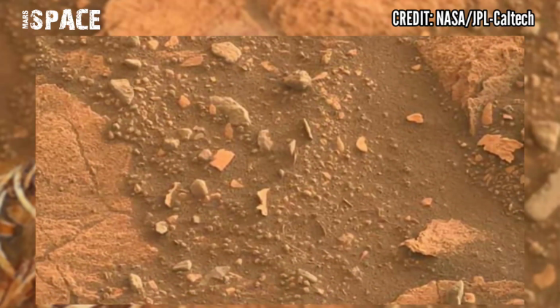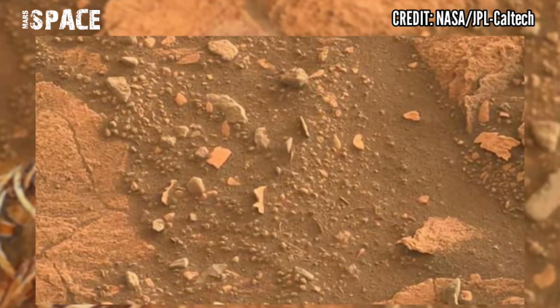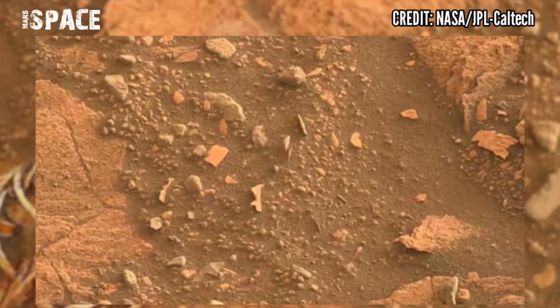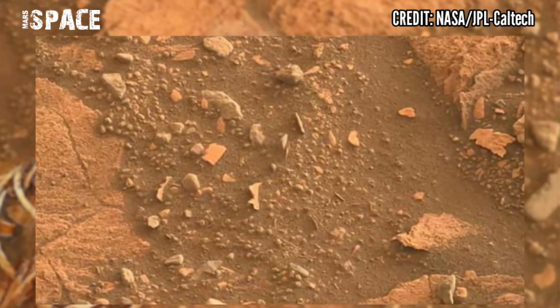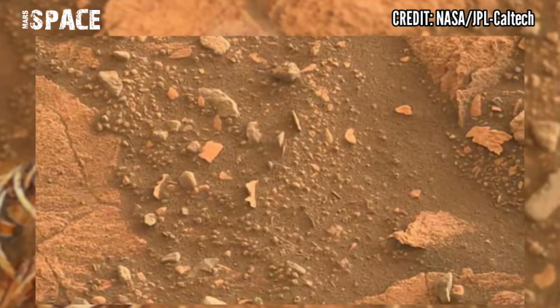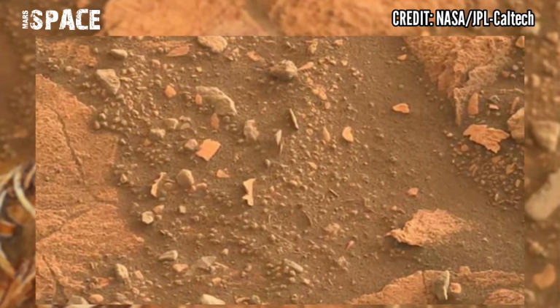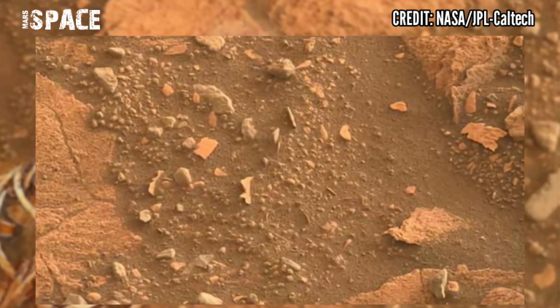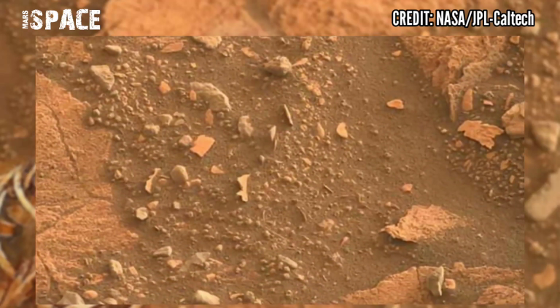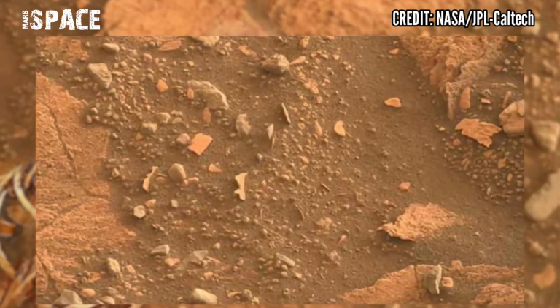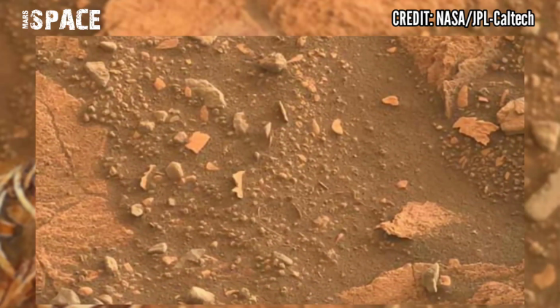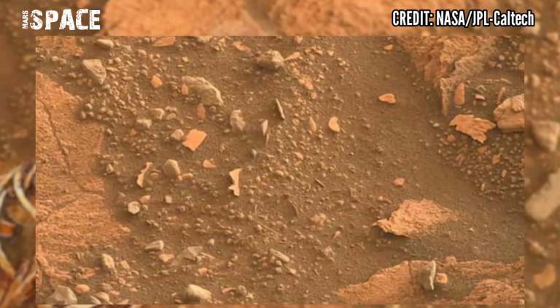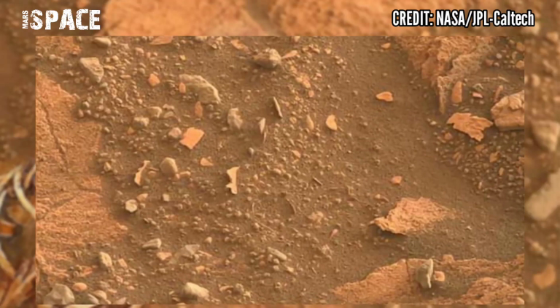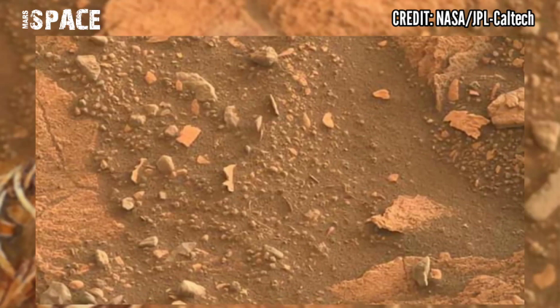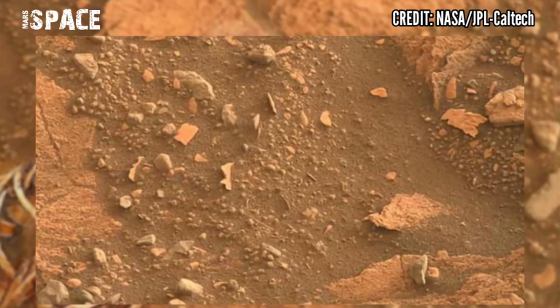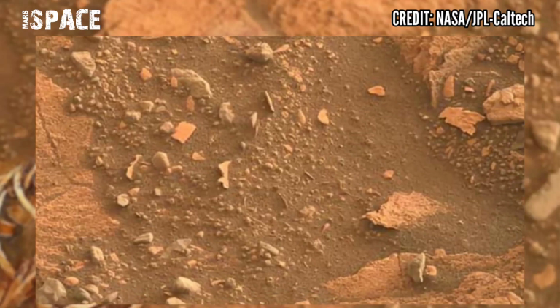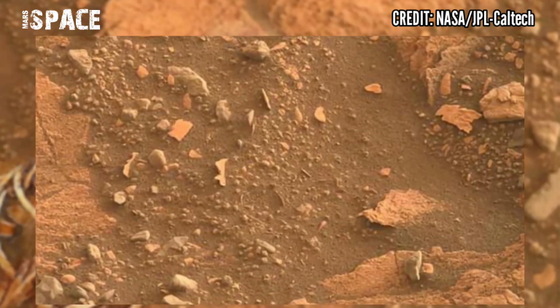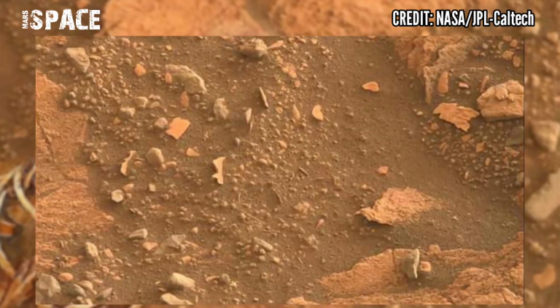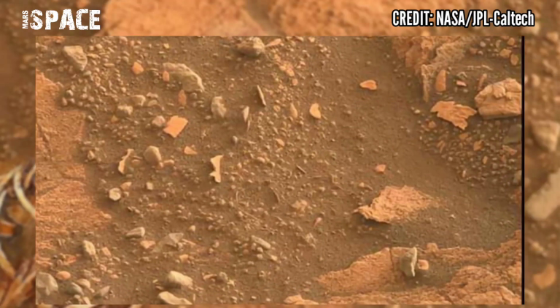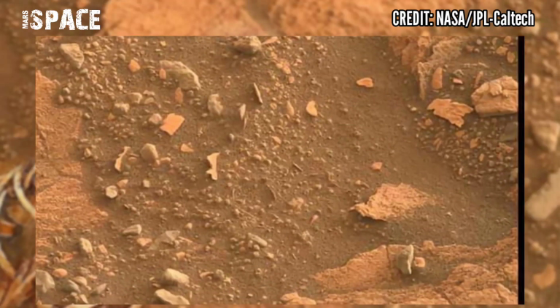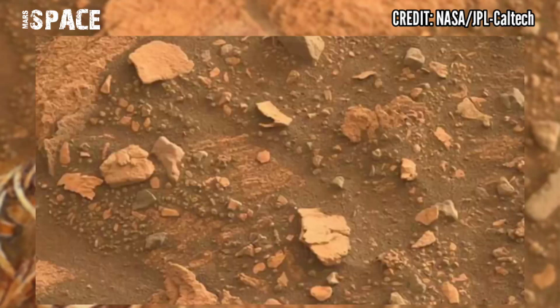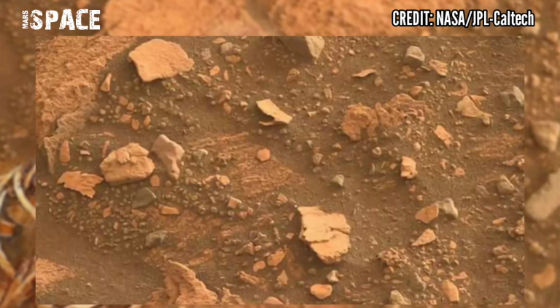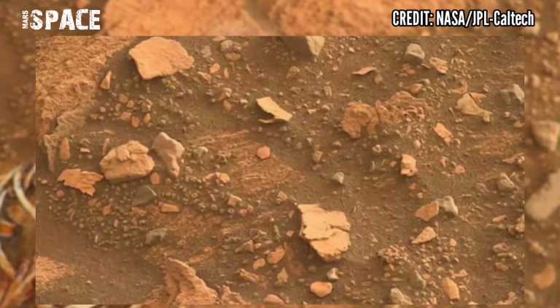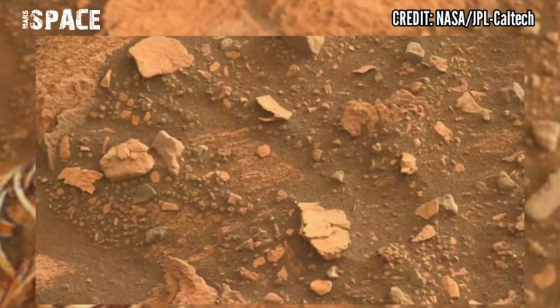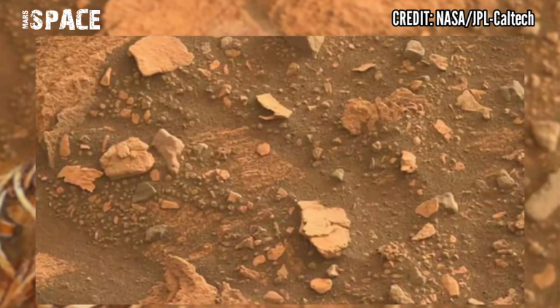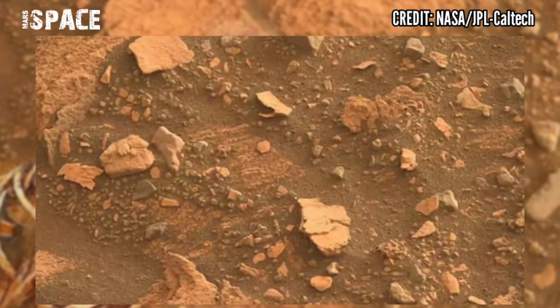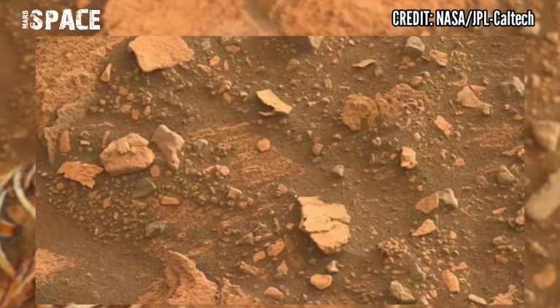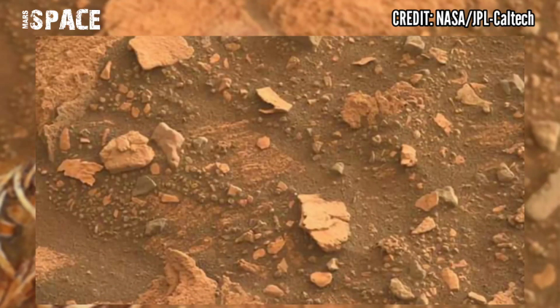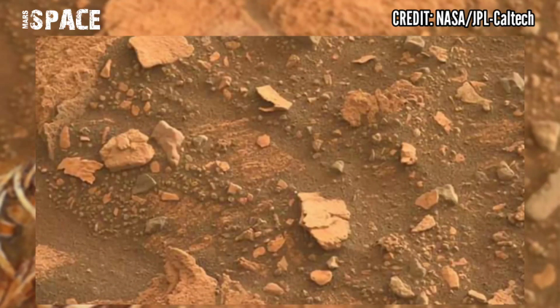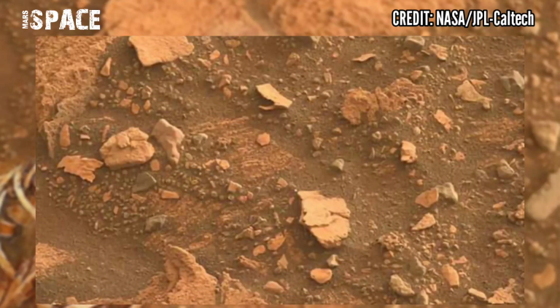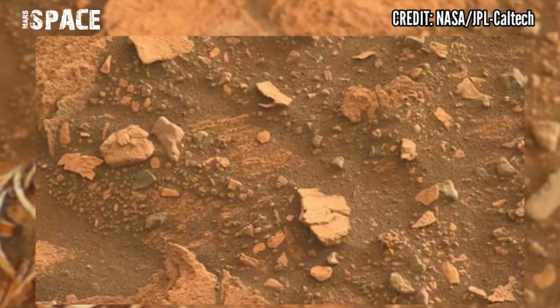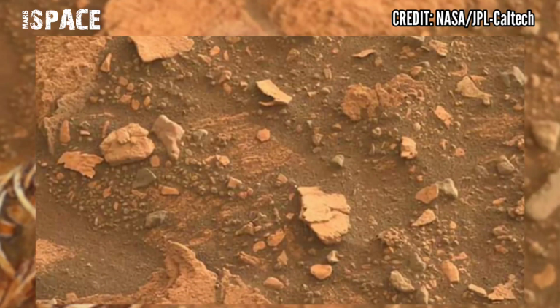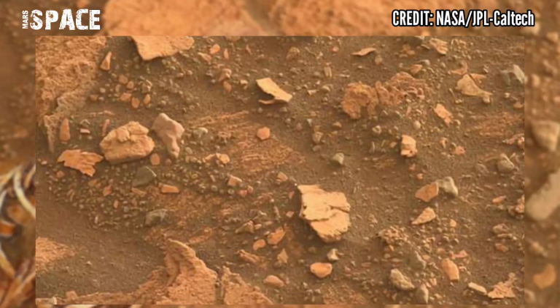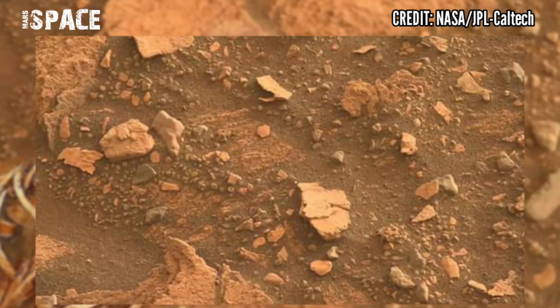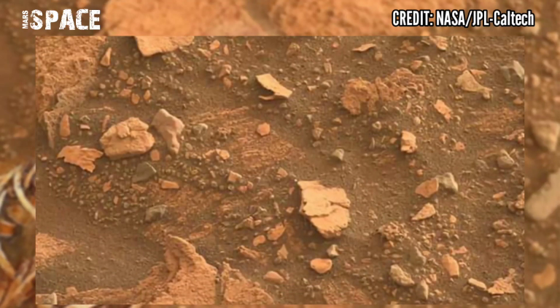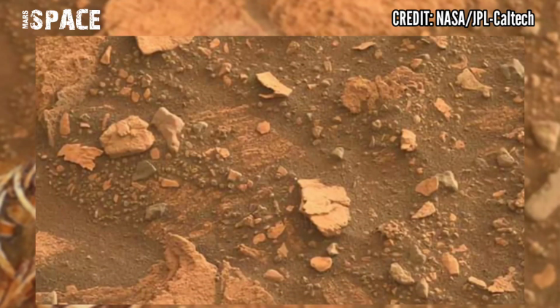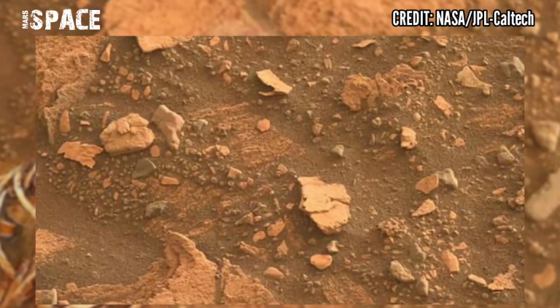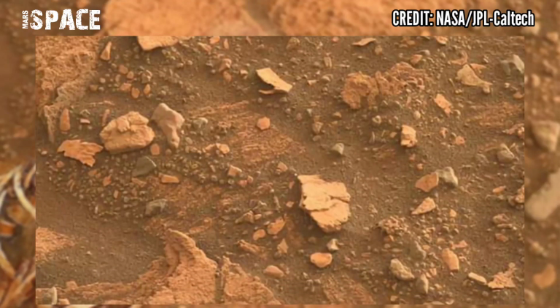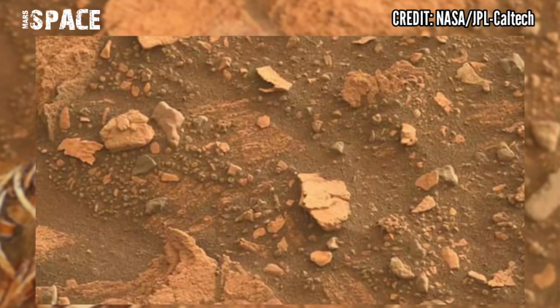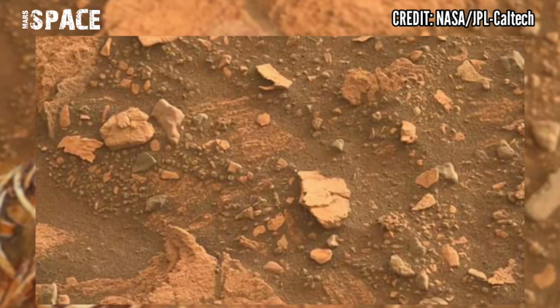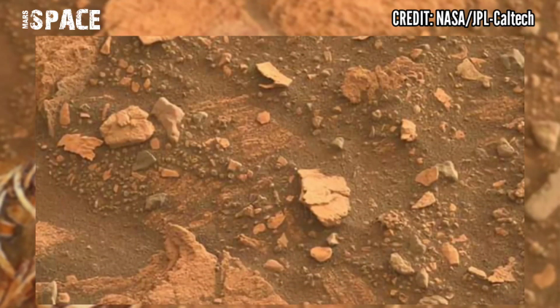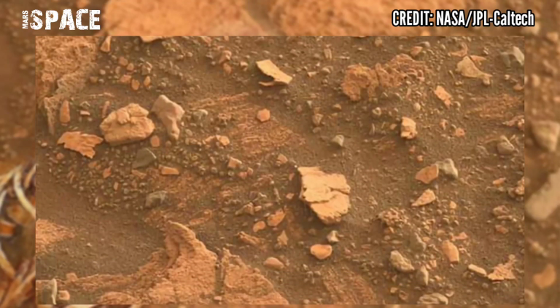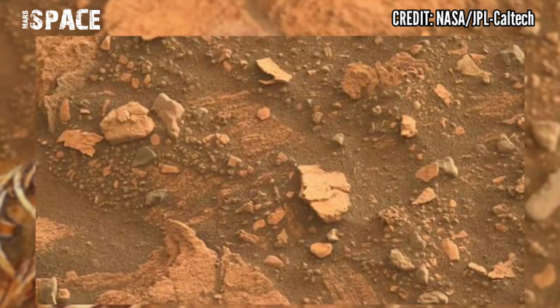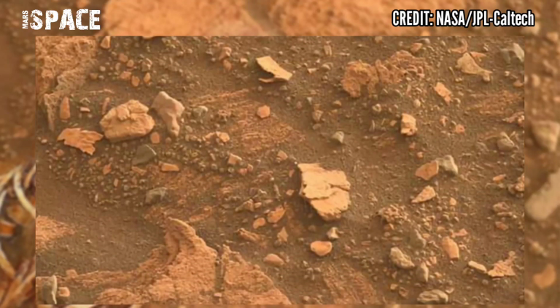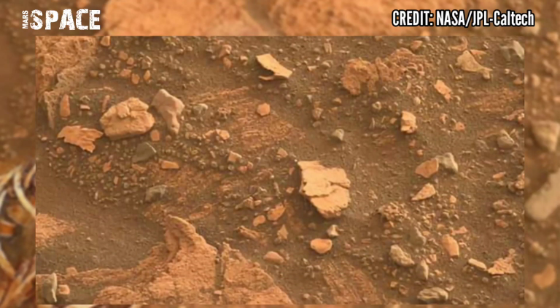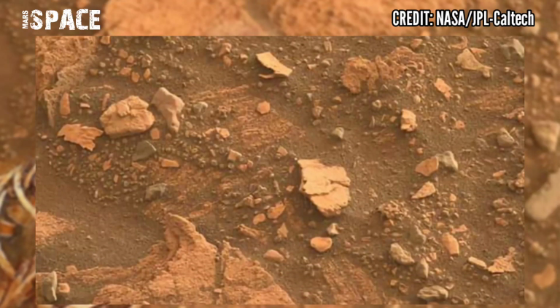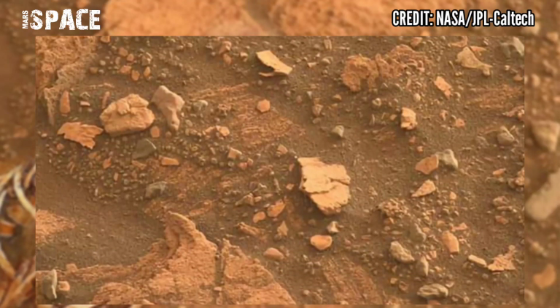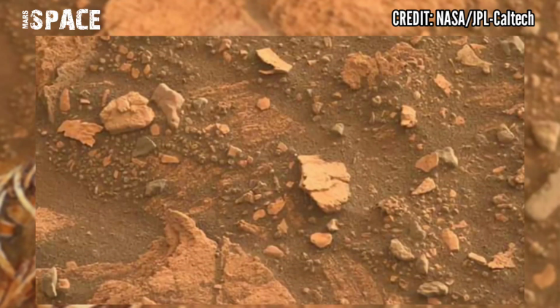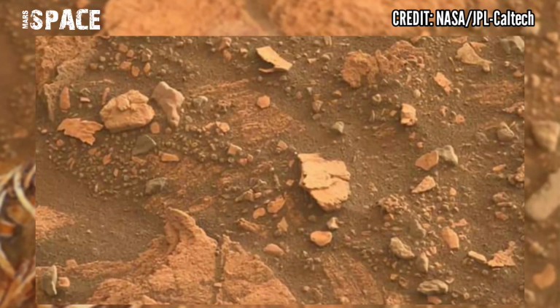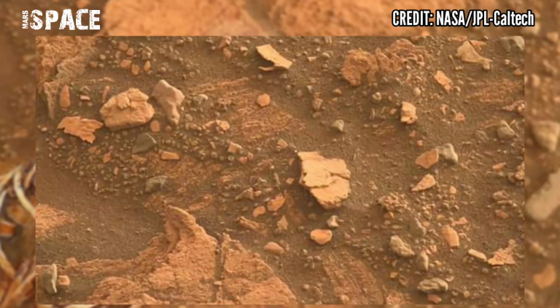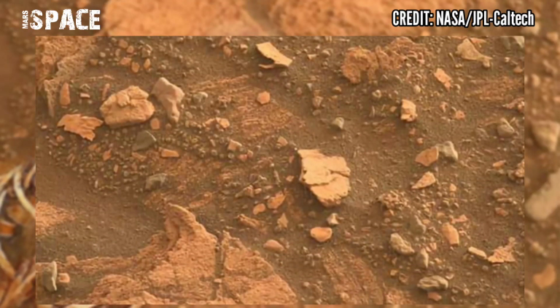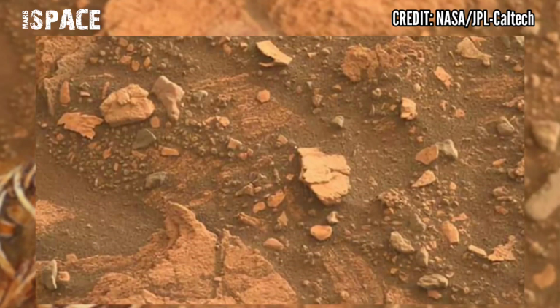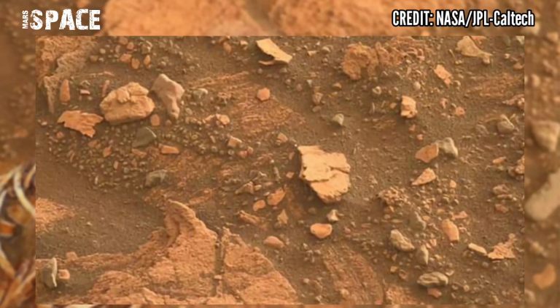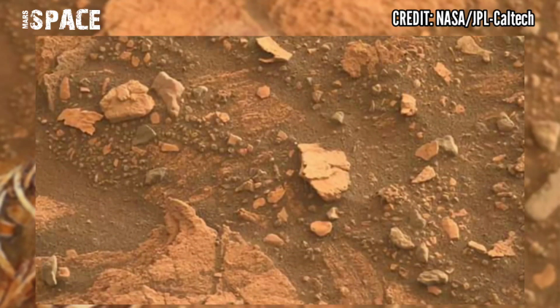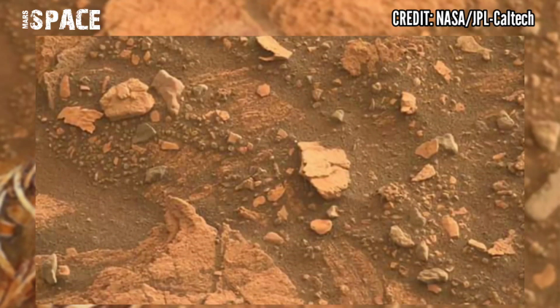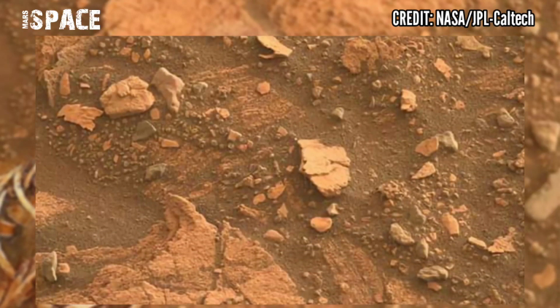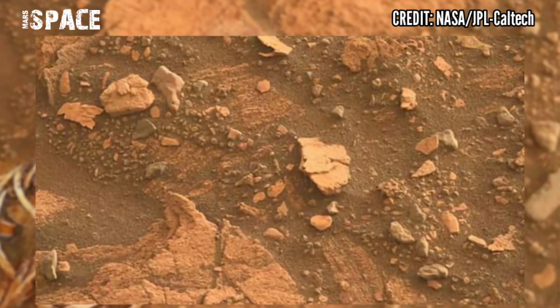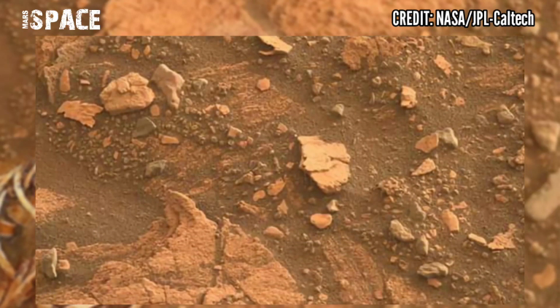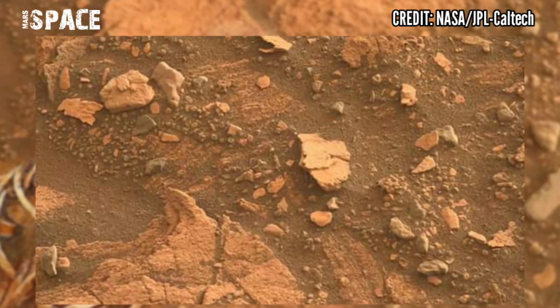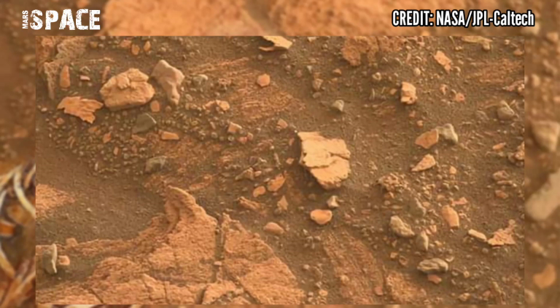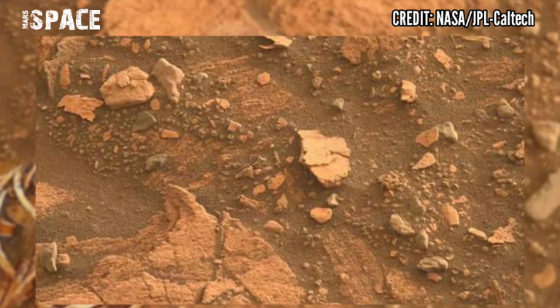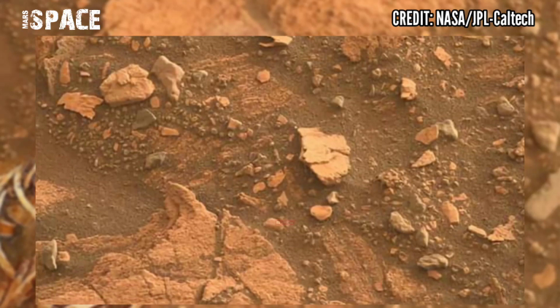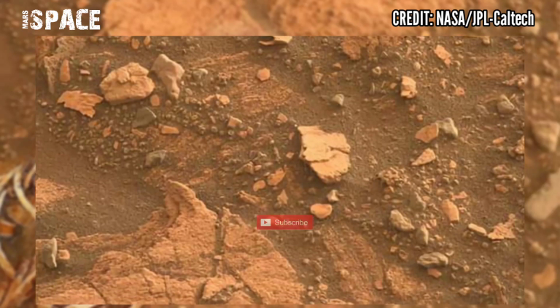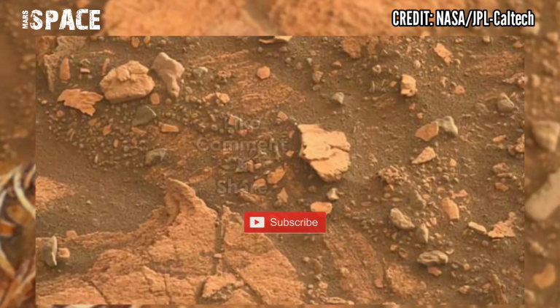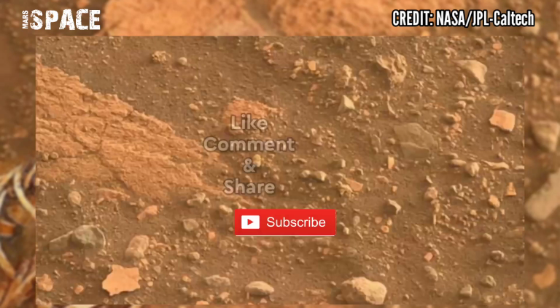I want to explore more, so stay connected with Mars Splash. Like the video and share it with your best friends. Thanks for watching!